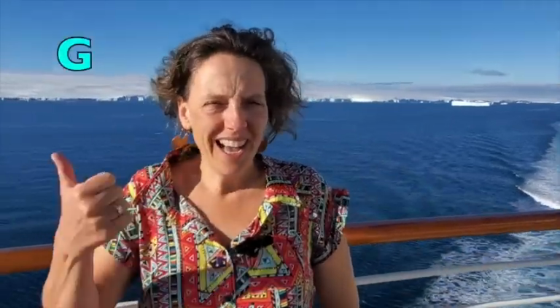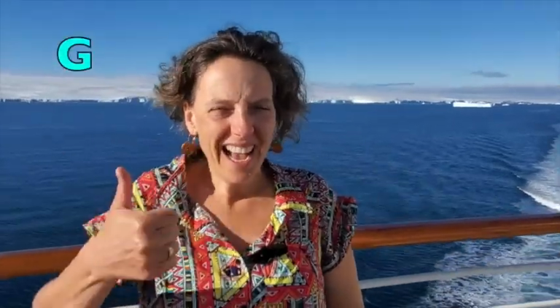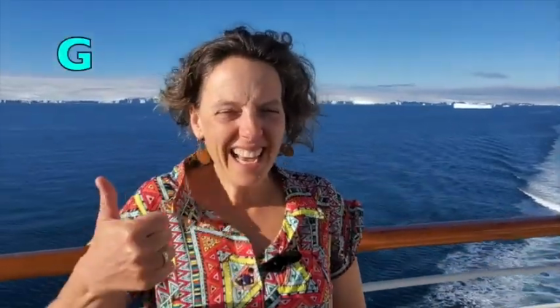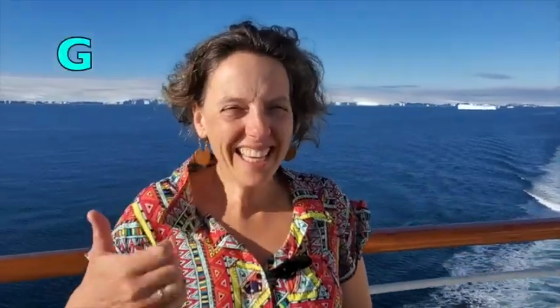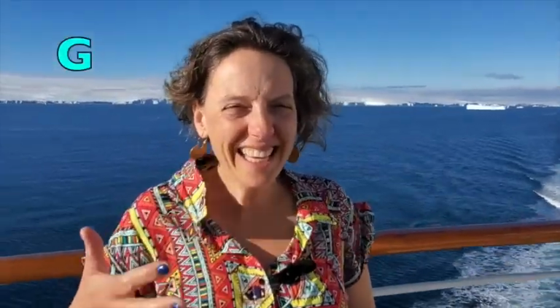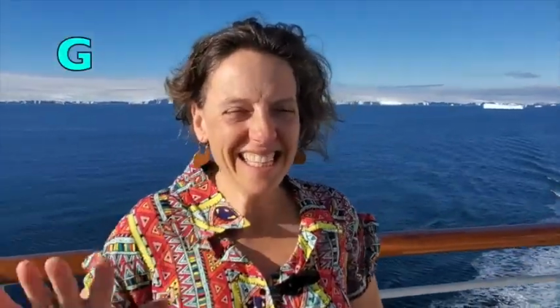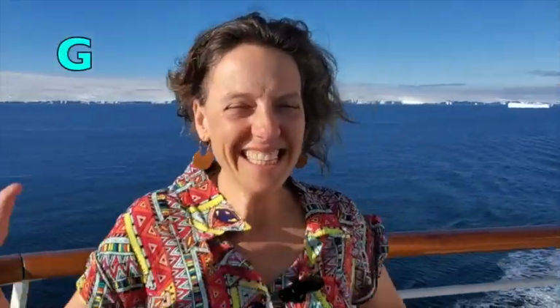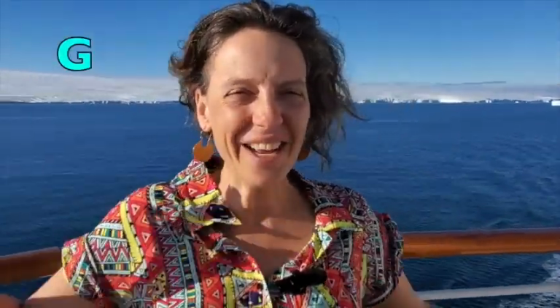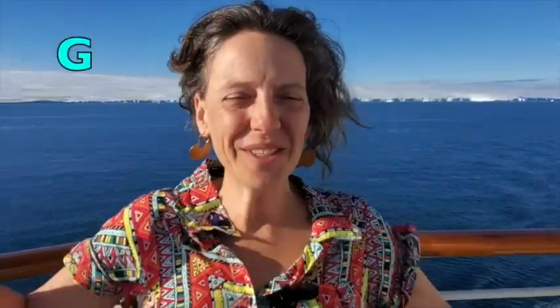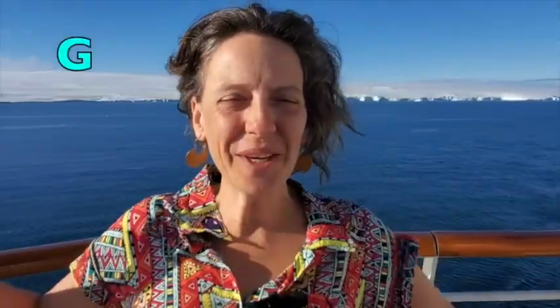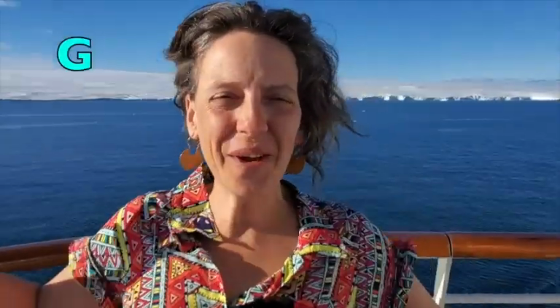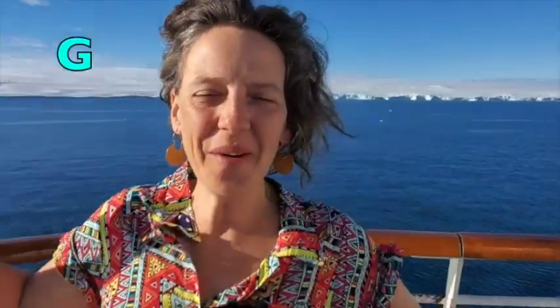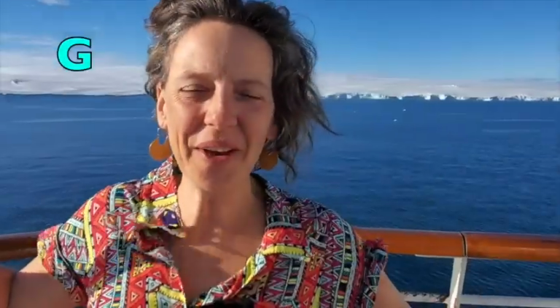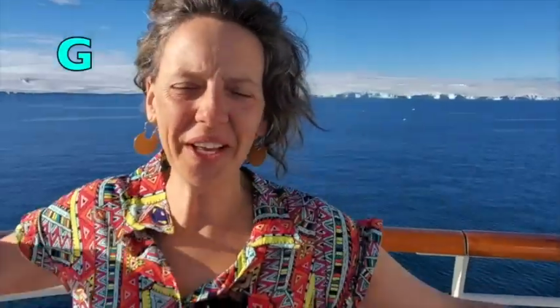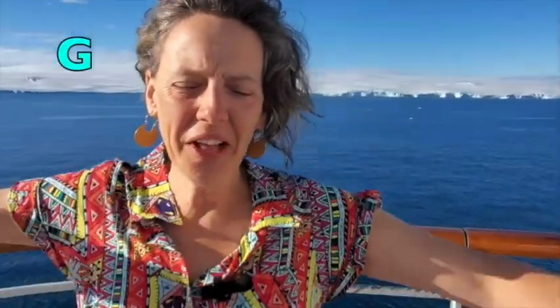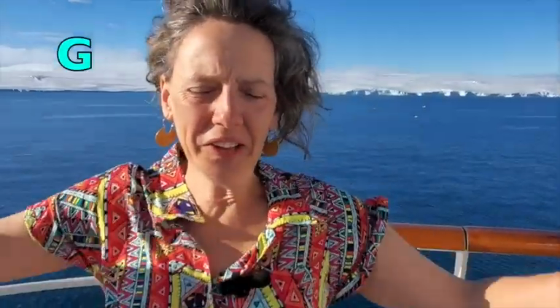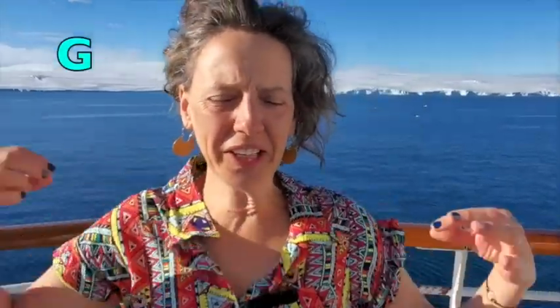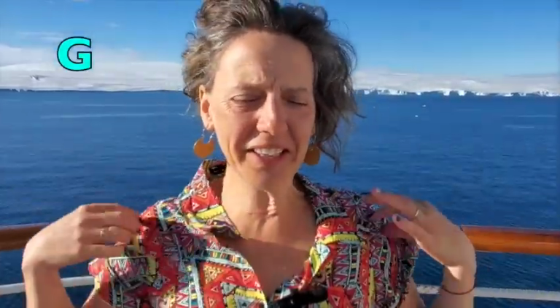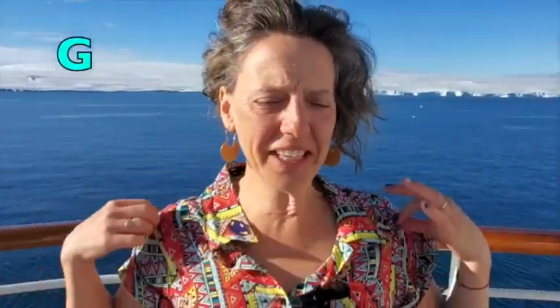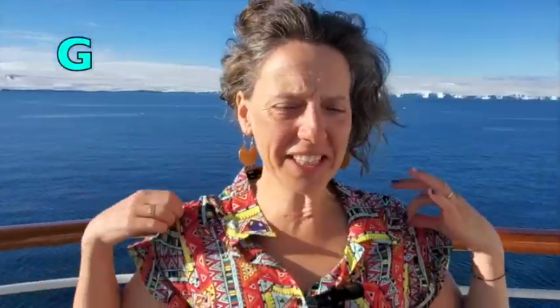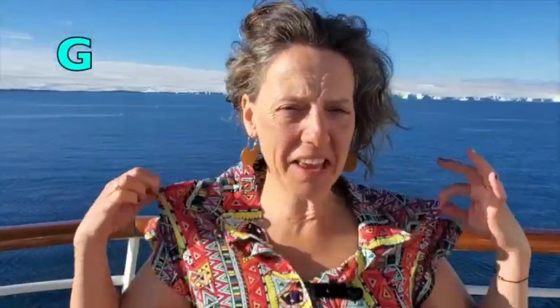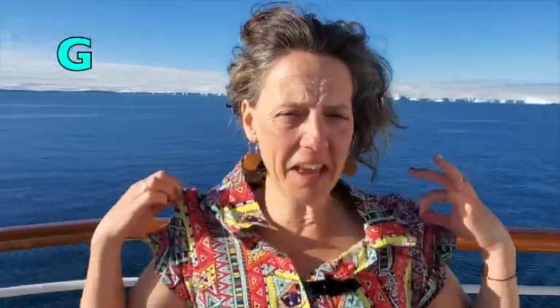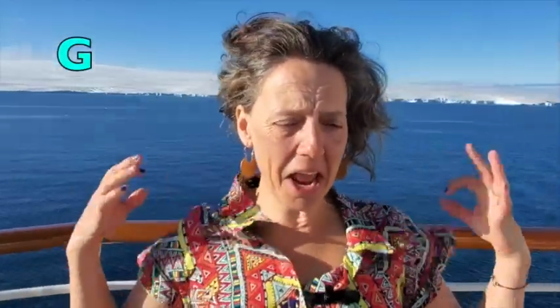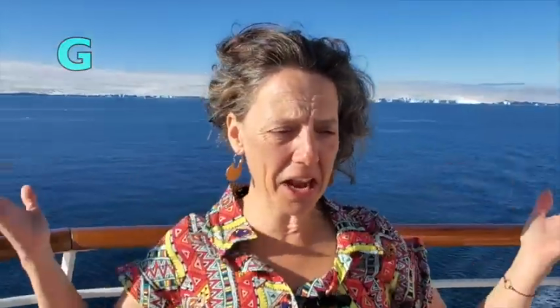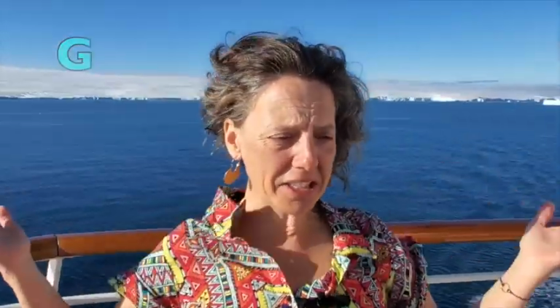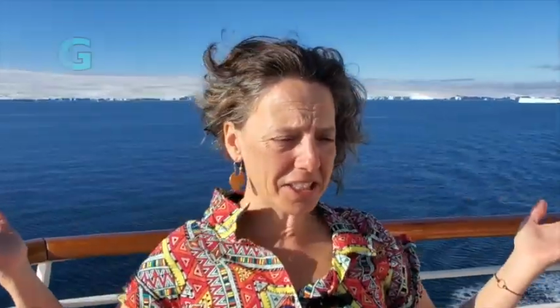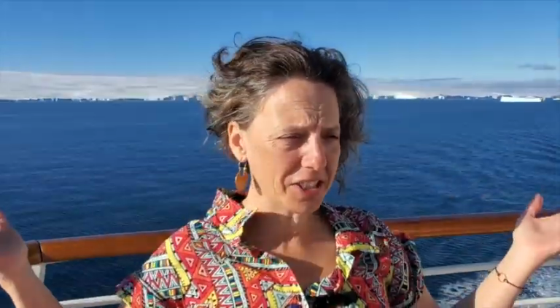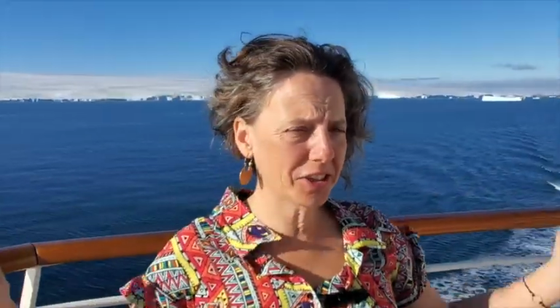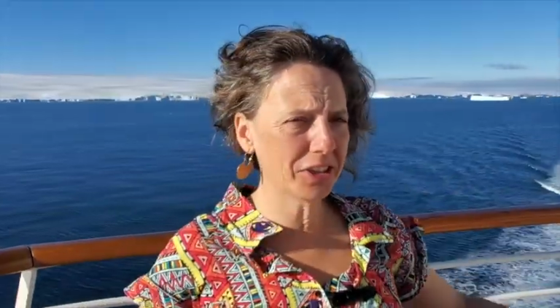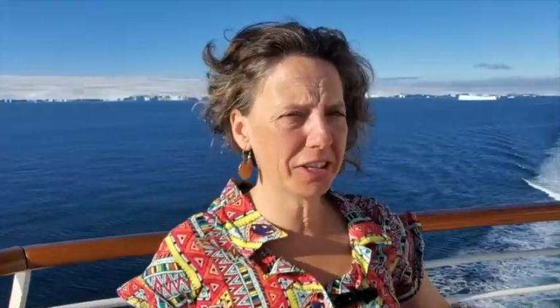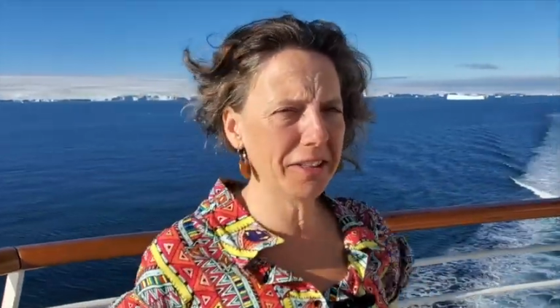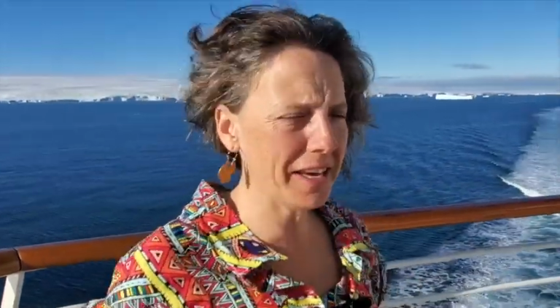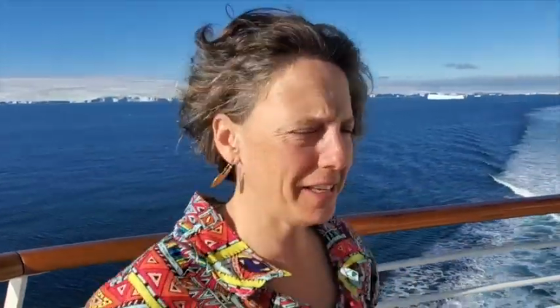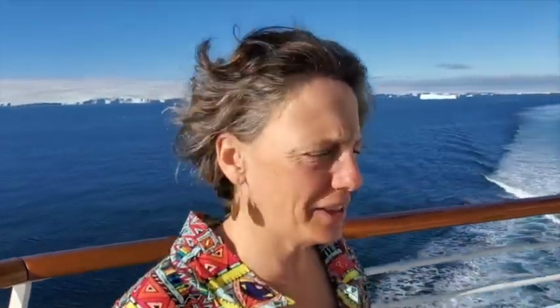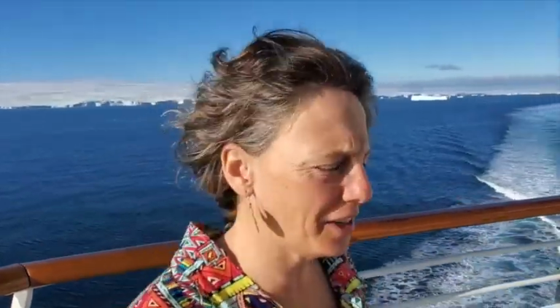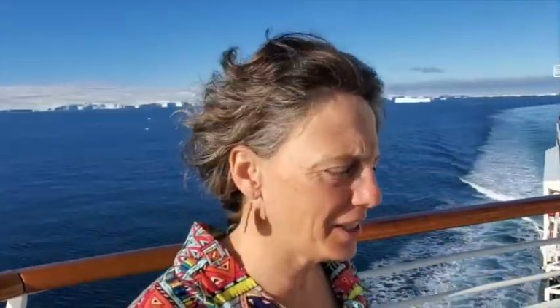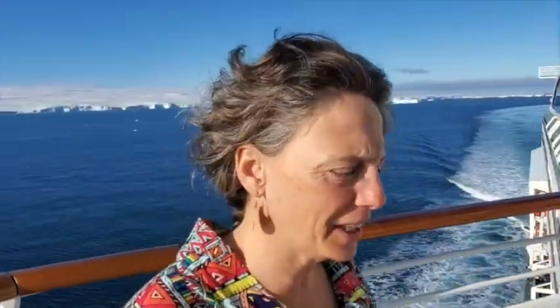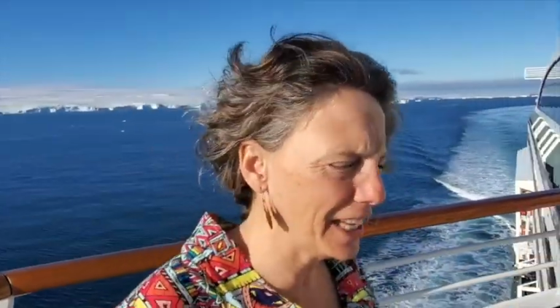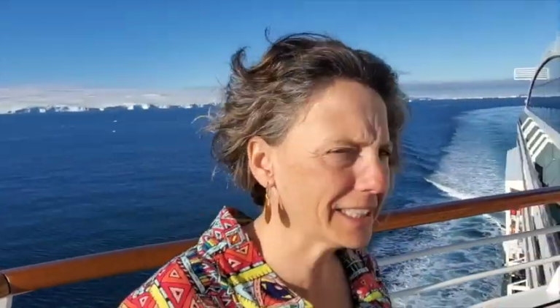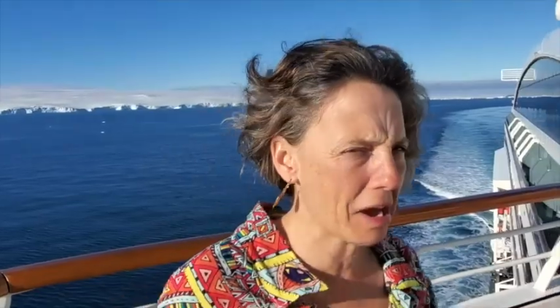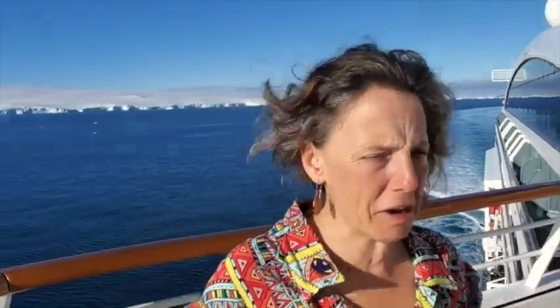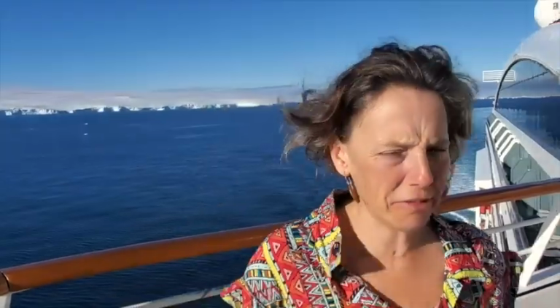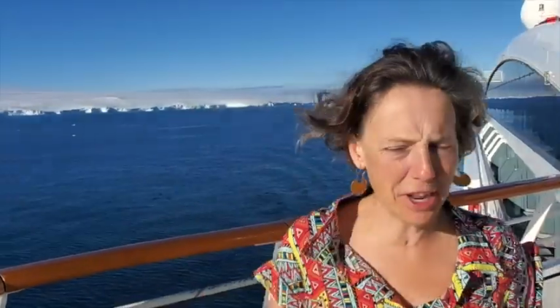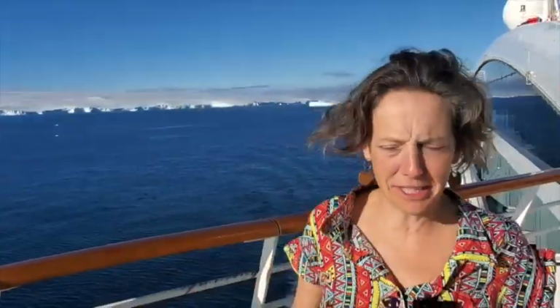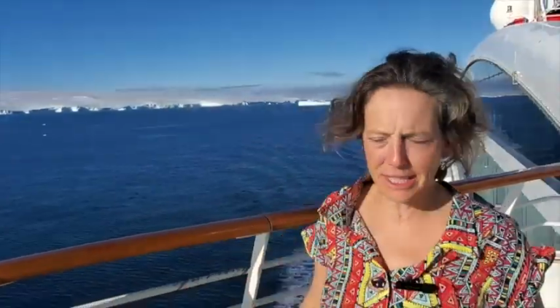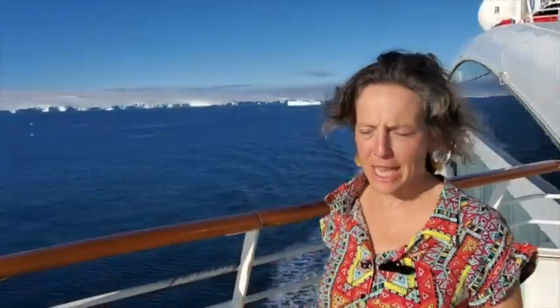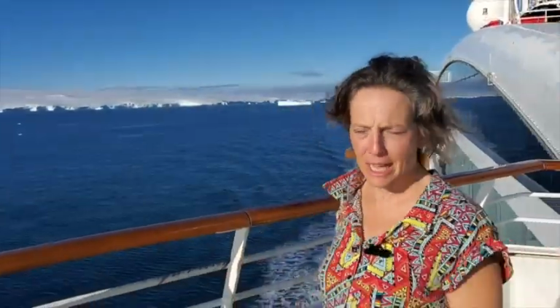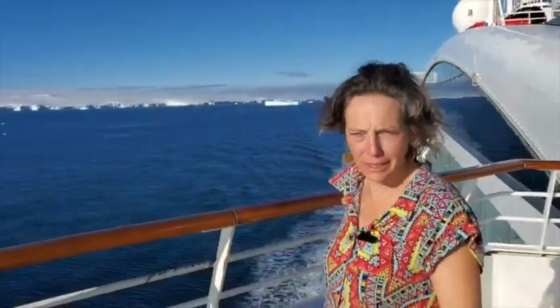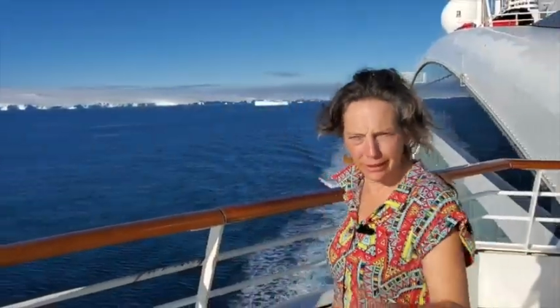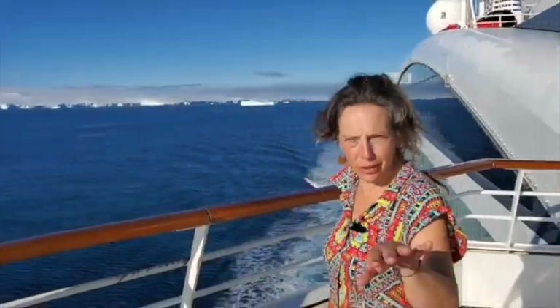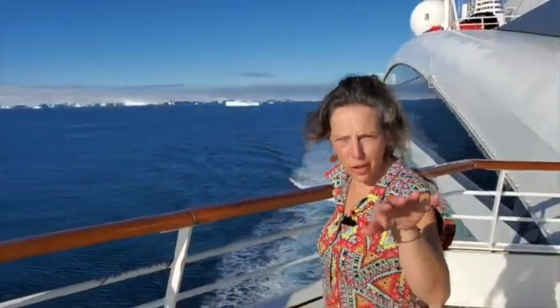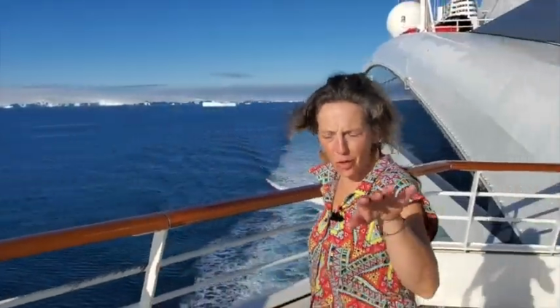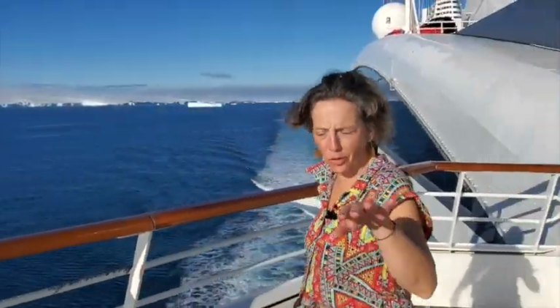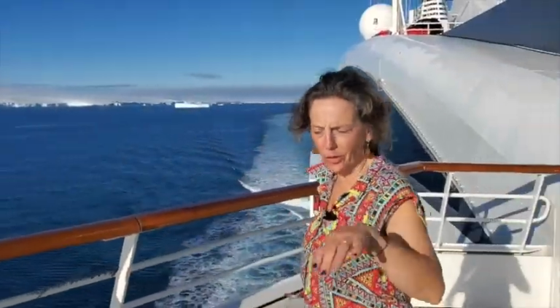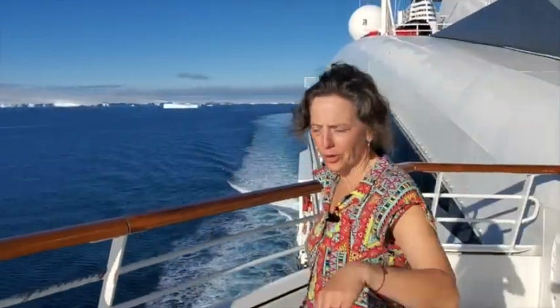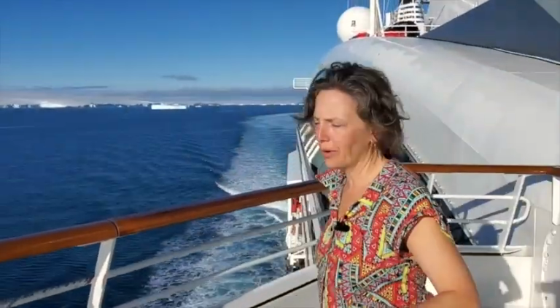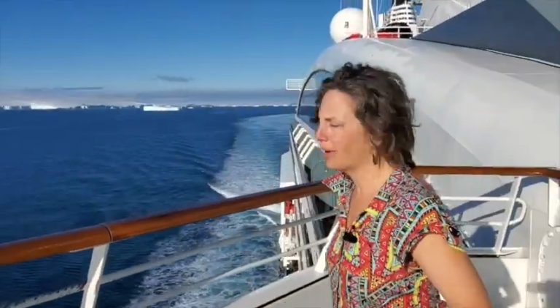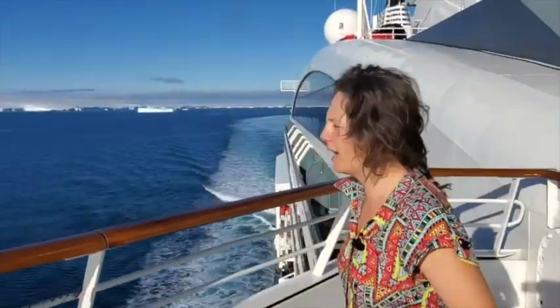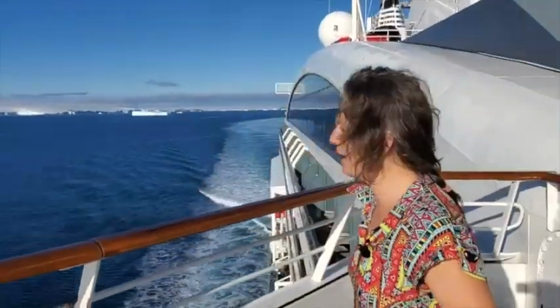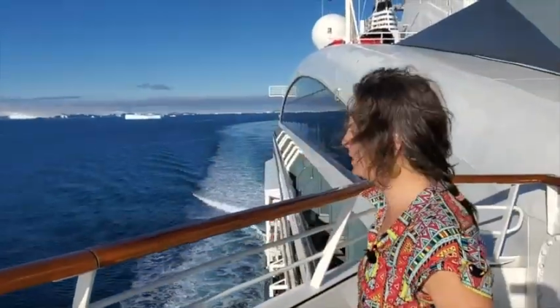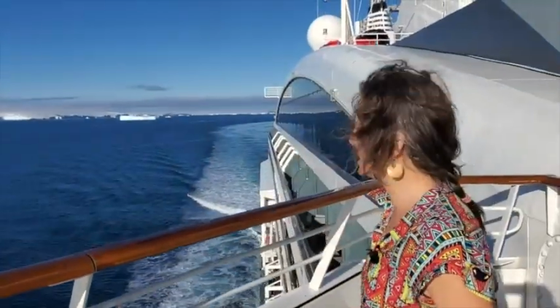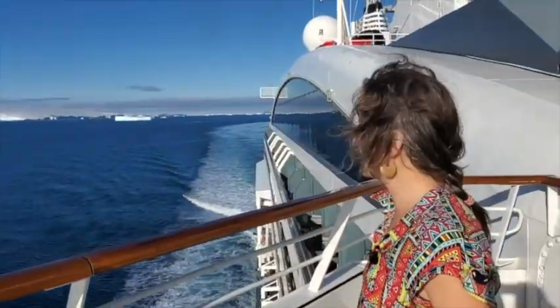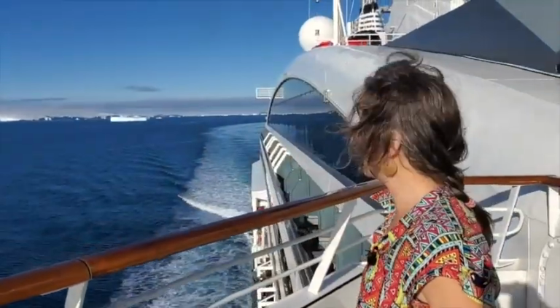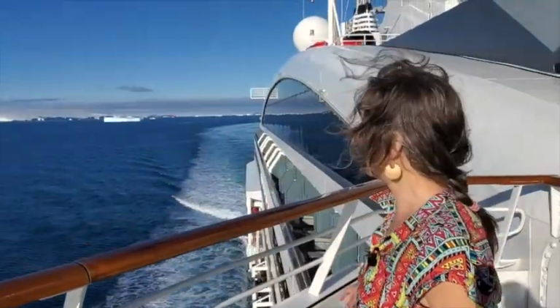Hi kids! How's it going? Look at this — in a t-shirt in the Antarctic. It's kind of nuts. A little cold though, I have to say.